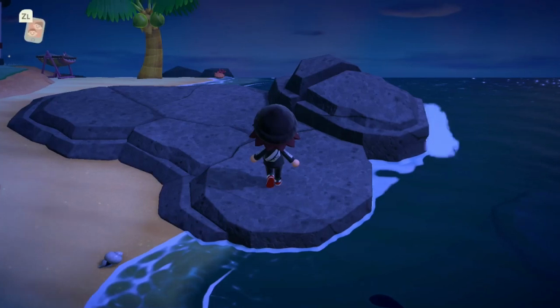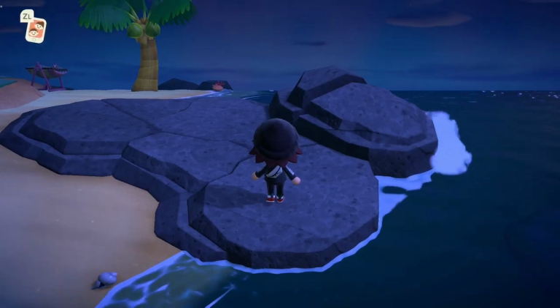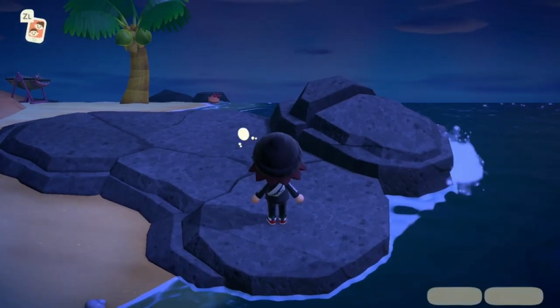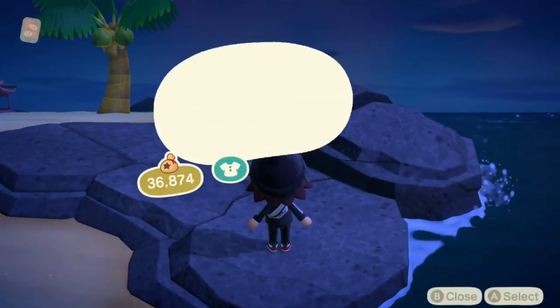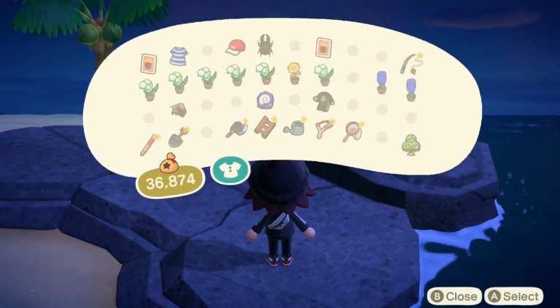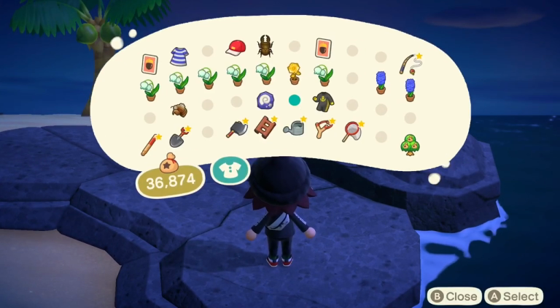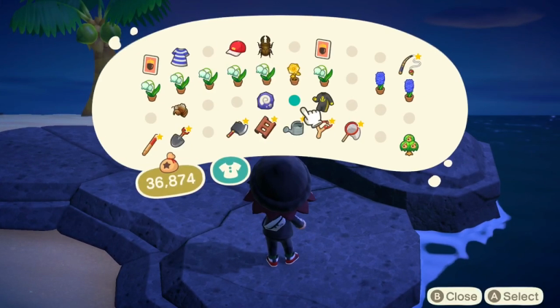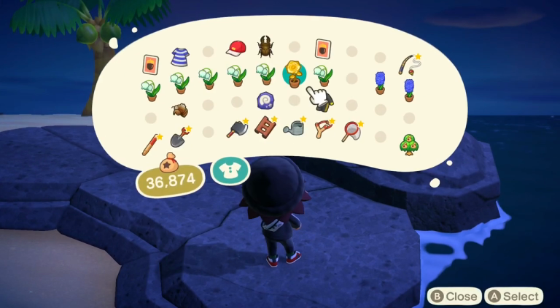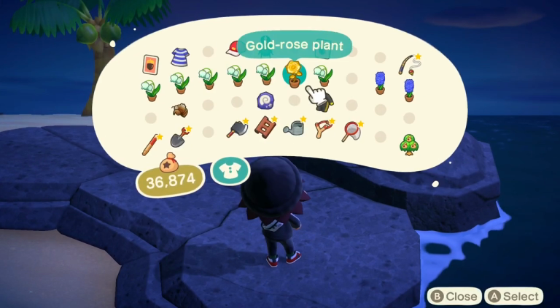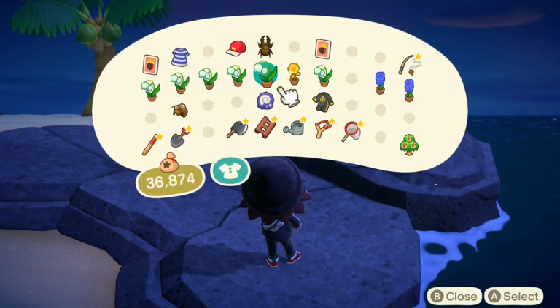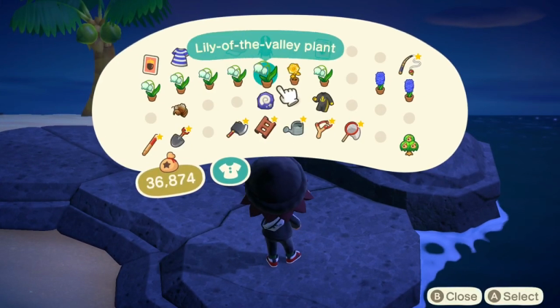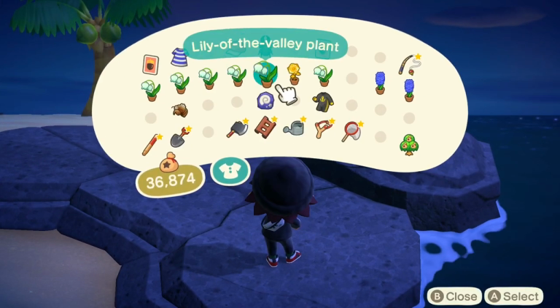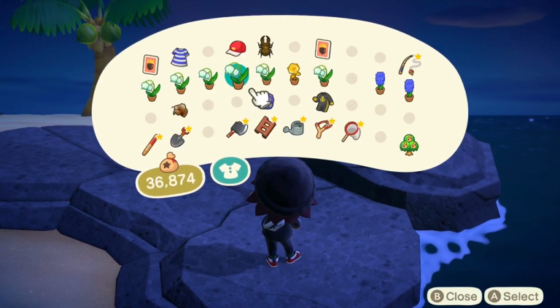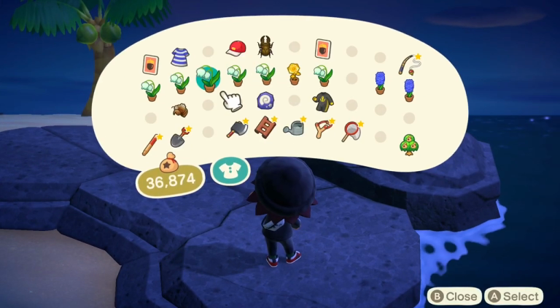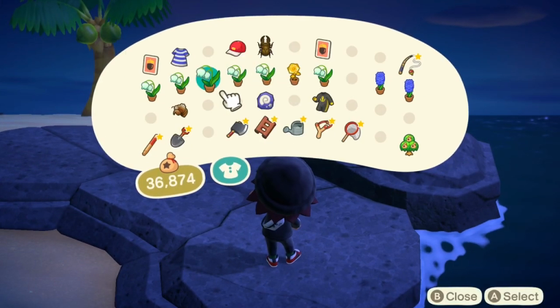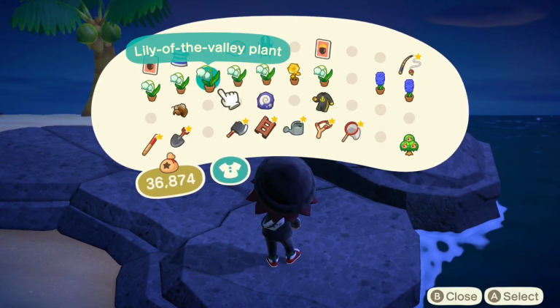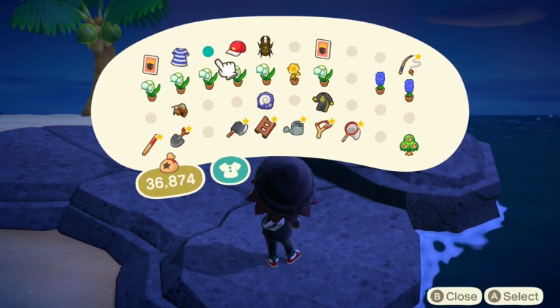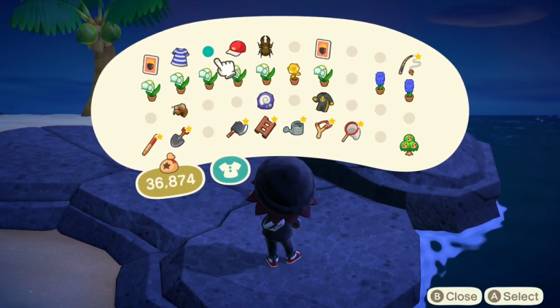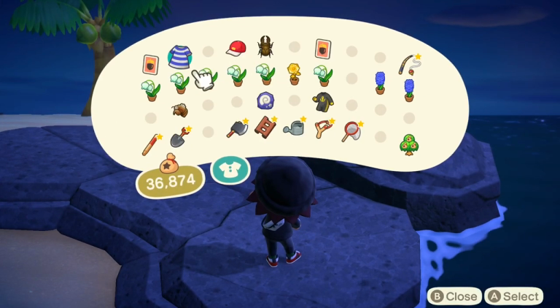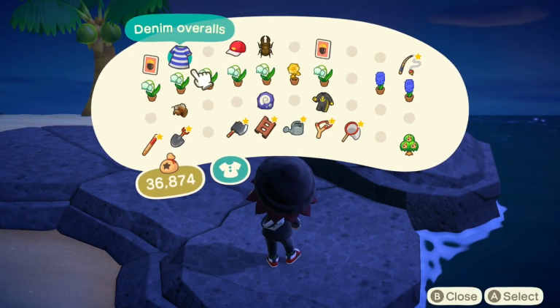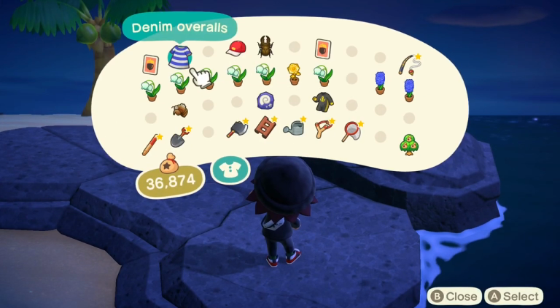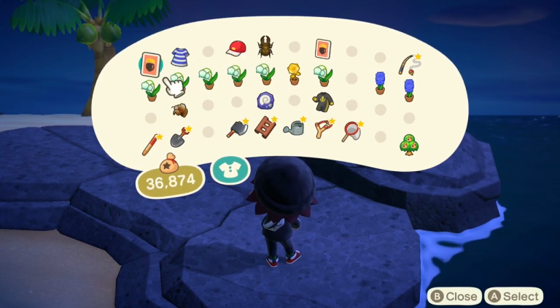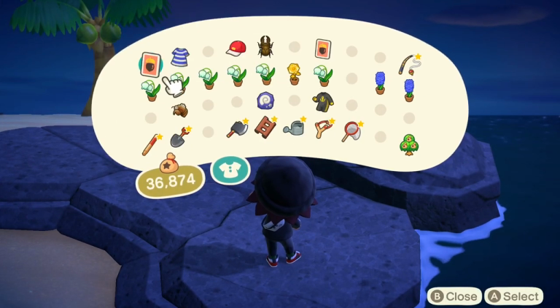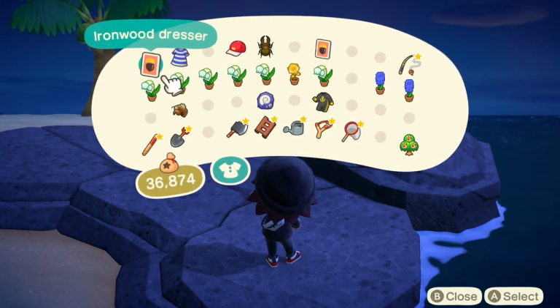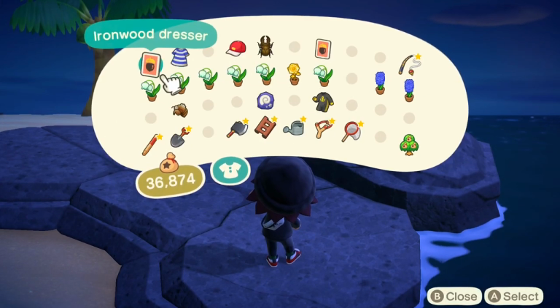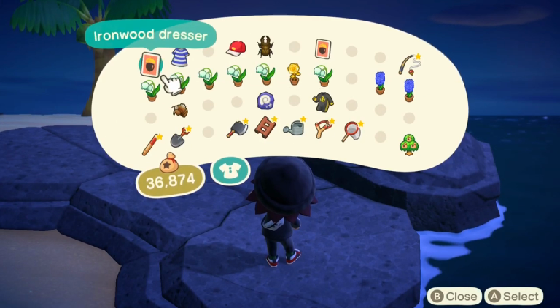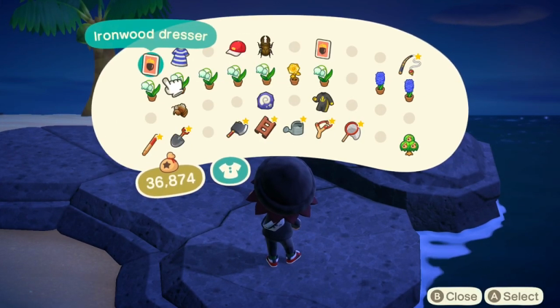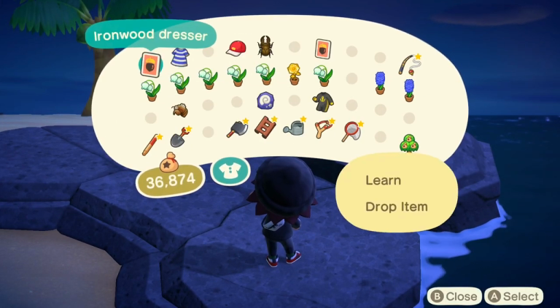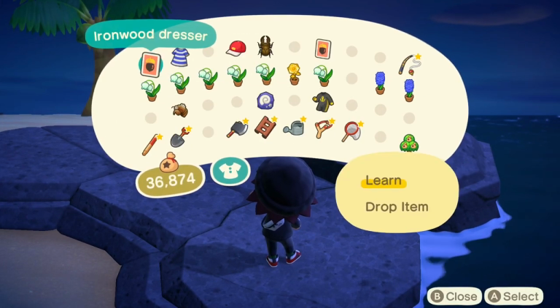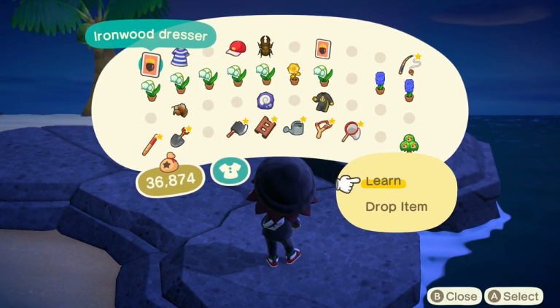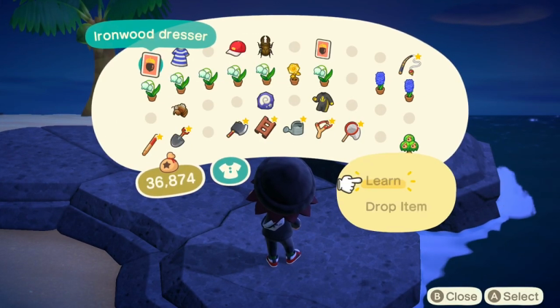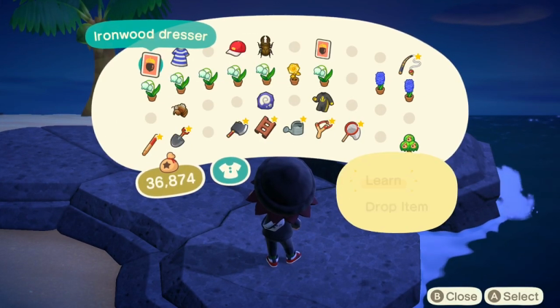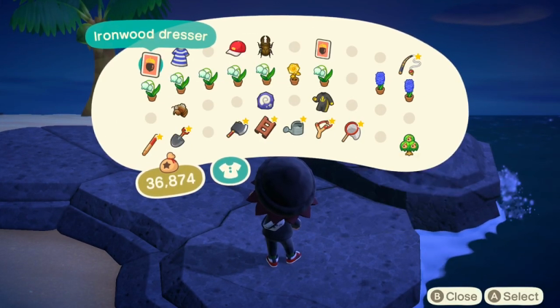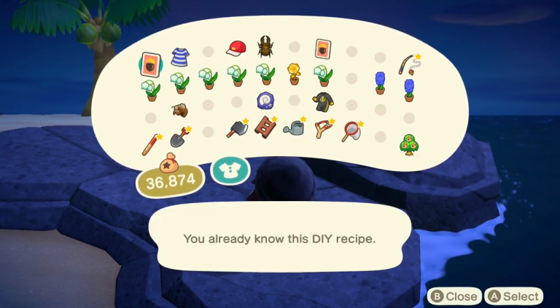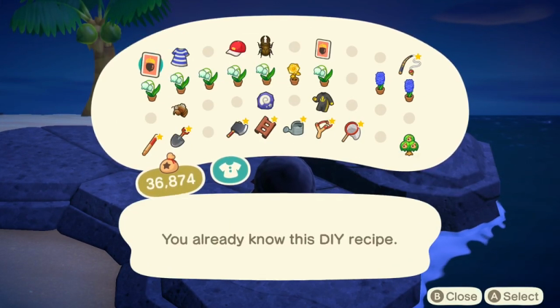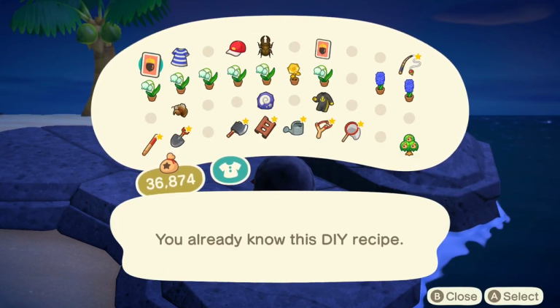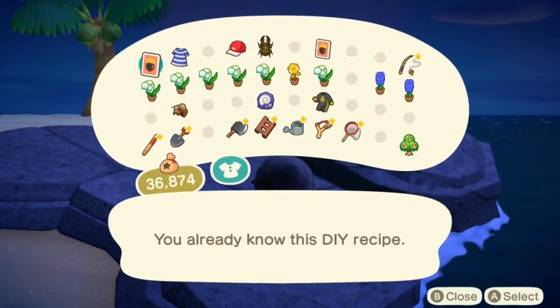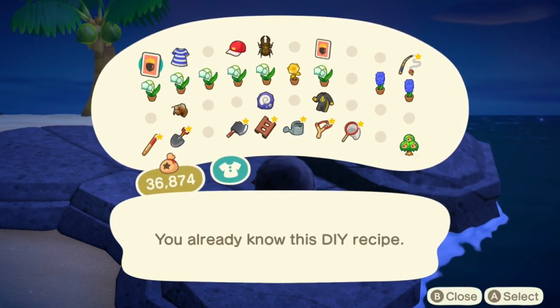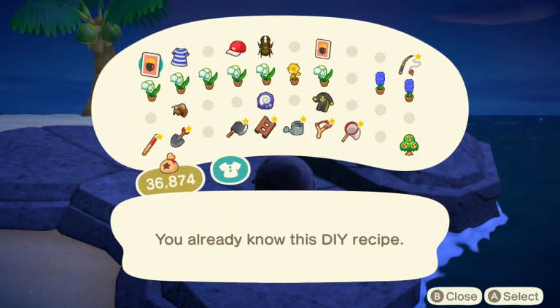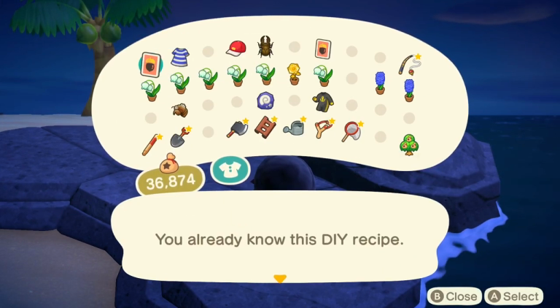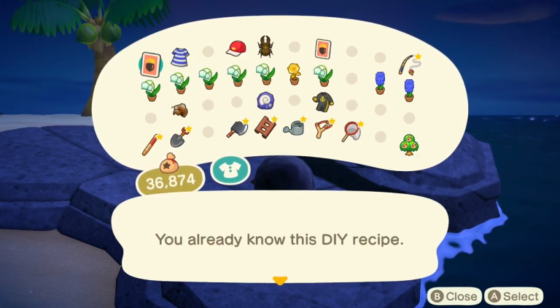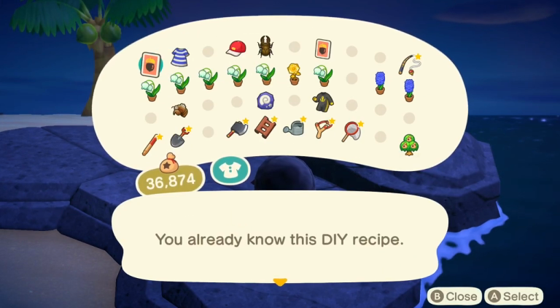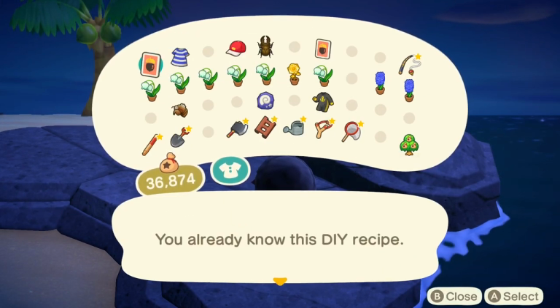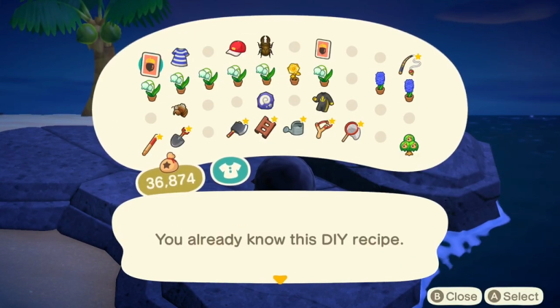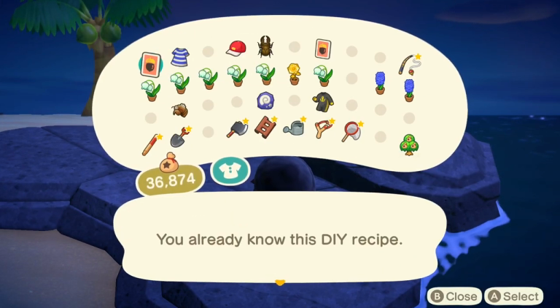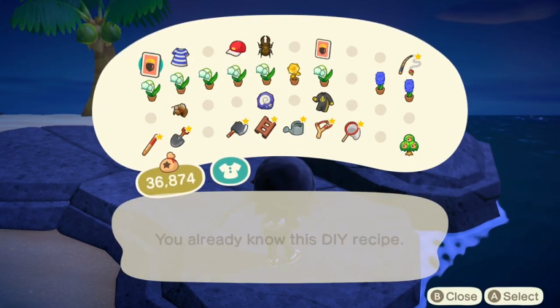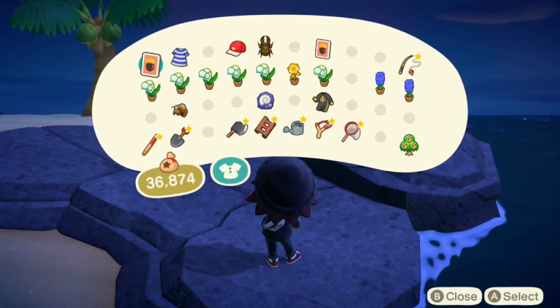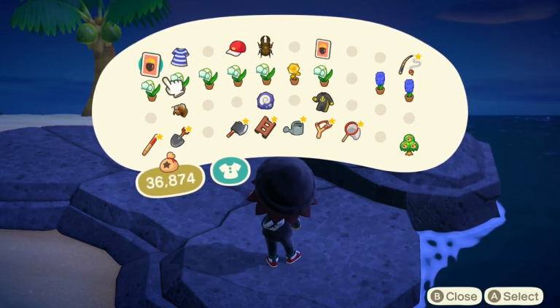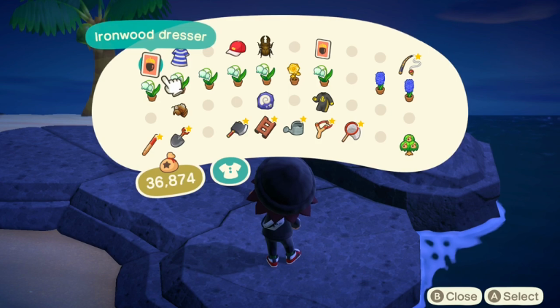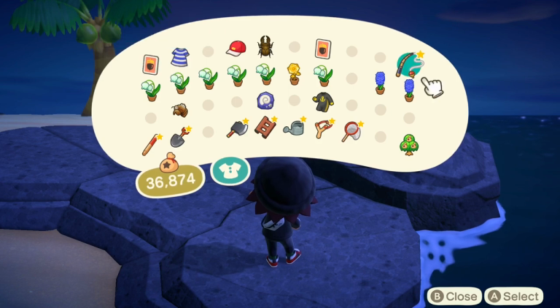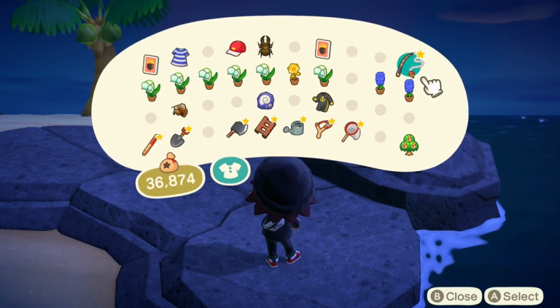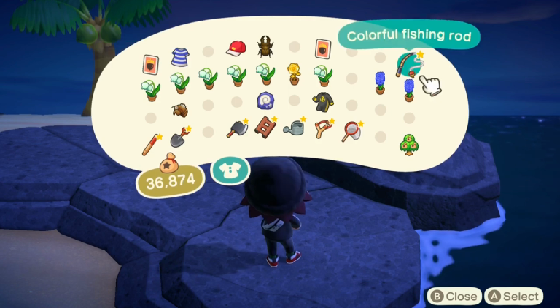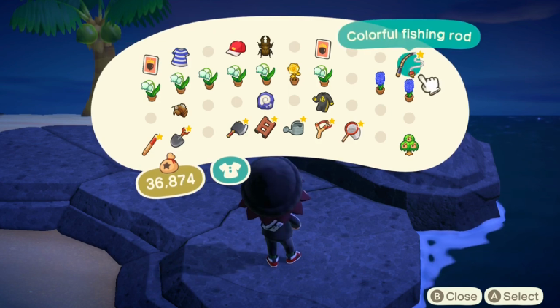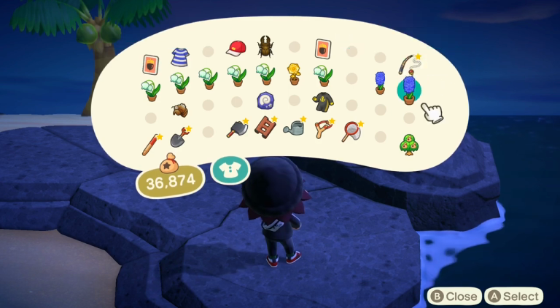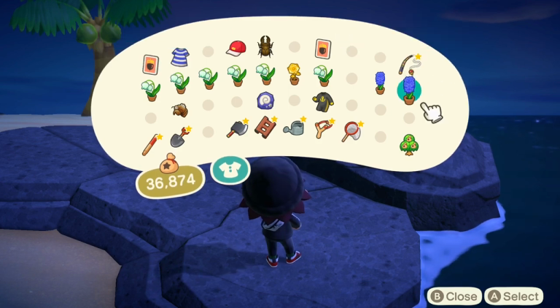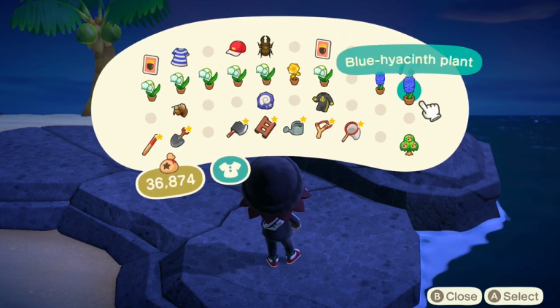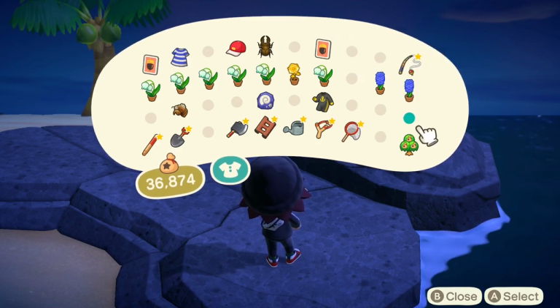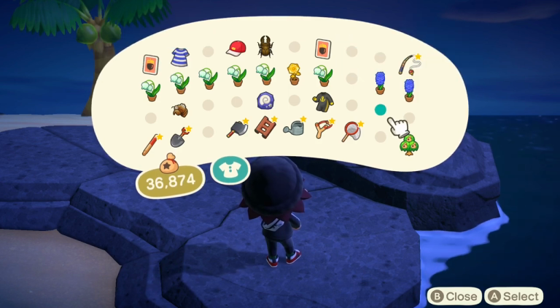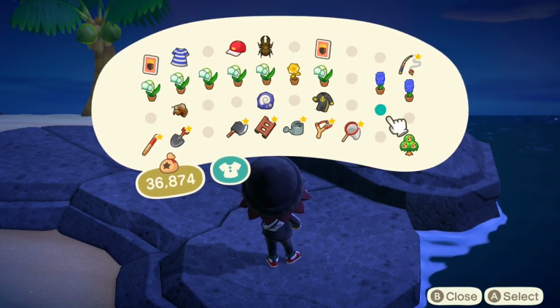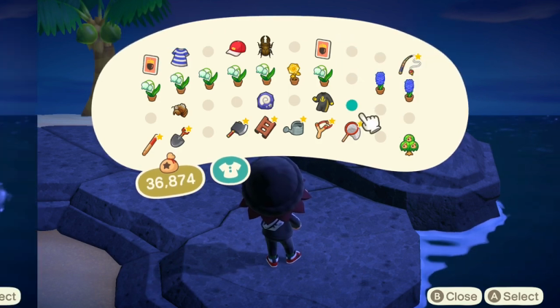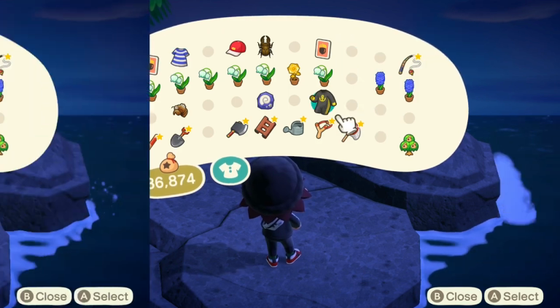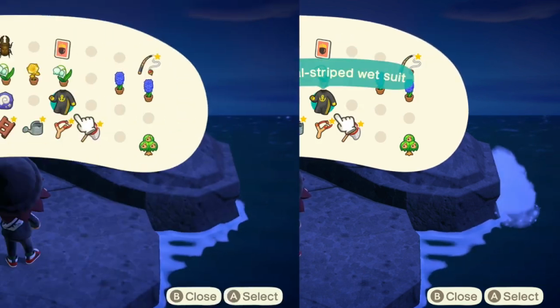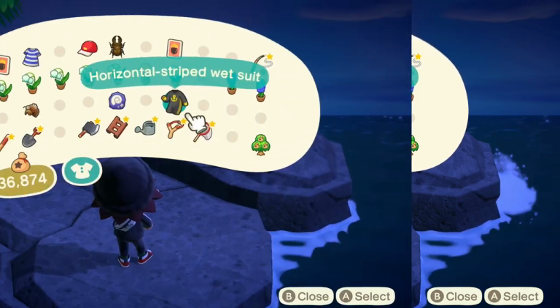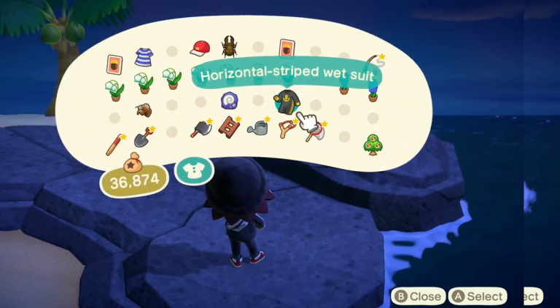Ayo, what is poppin' crossers? In today's video, I'll be talking about all the brand new bugs, fish, and sea creatures in the month of August for the Southern Hemisphere. So let's get right into it.